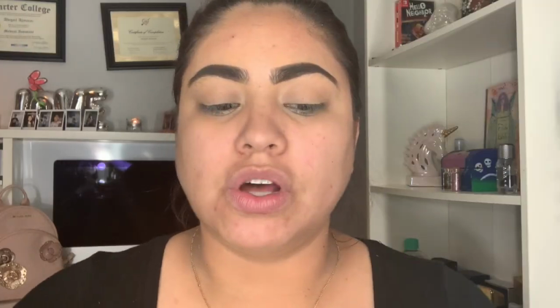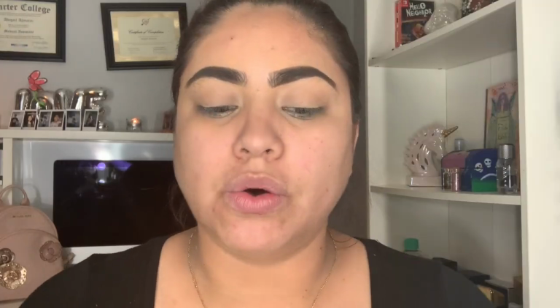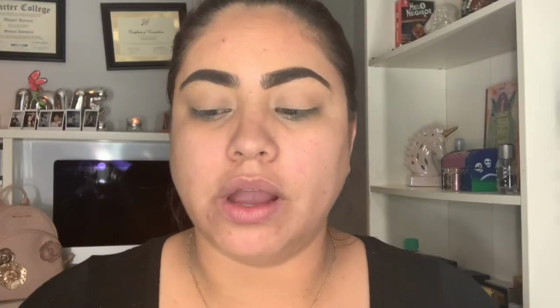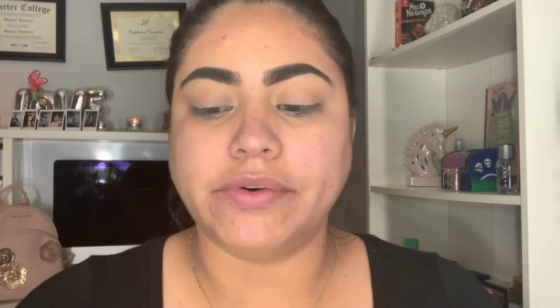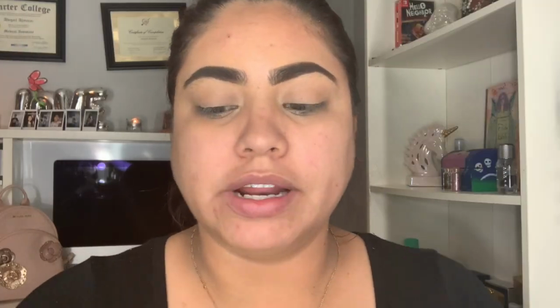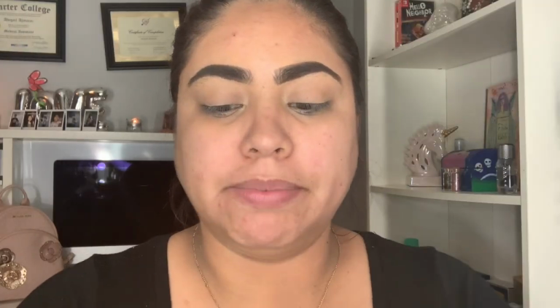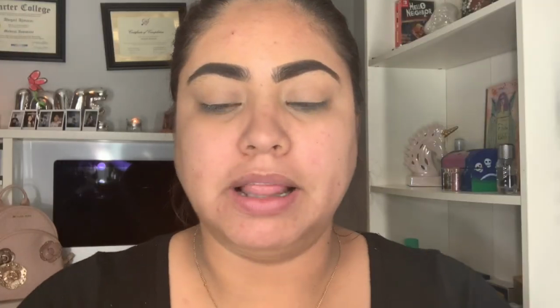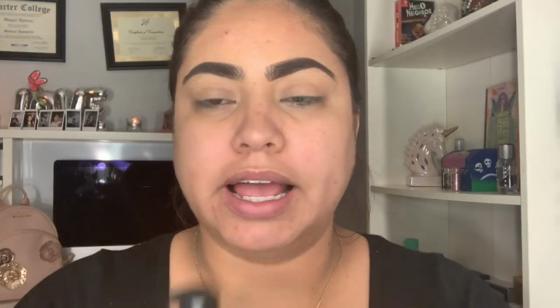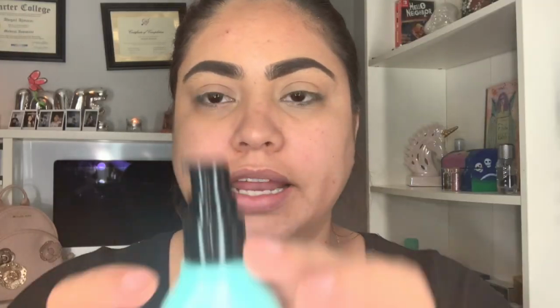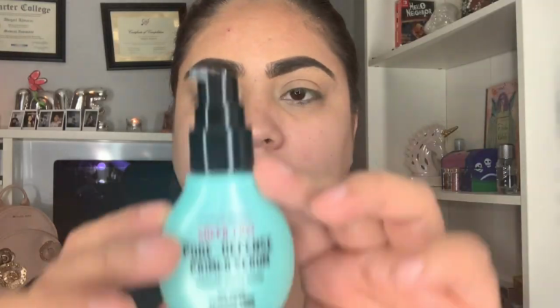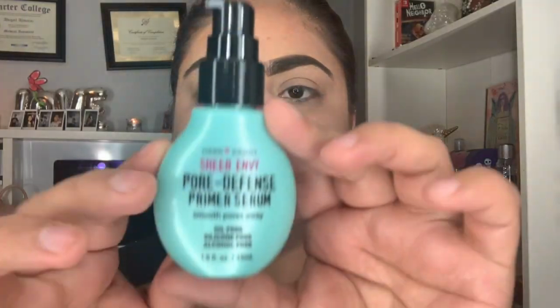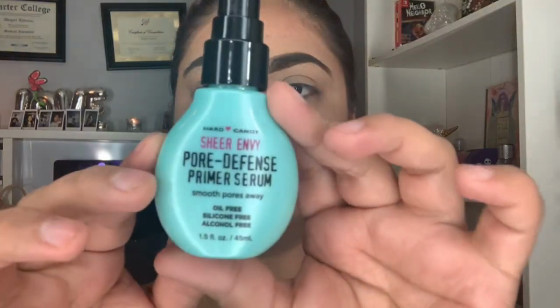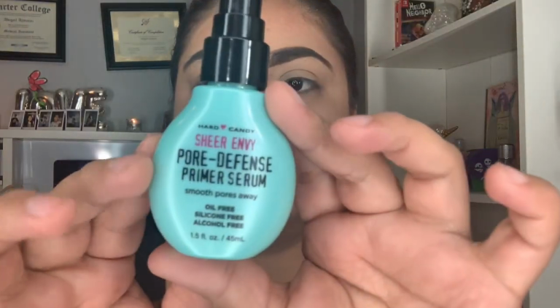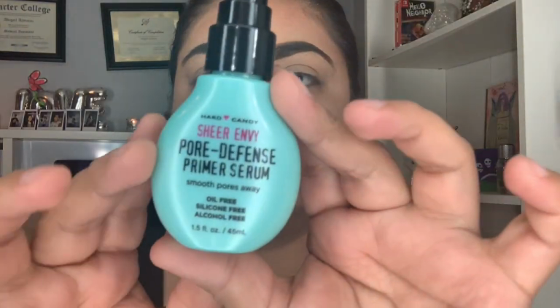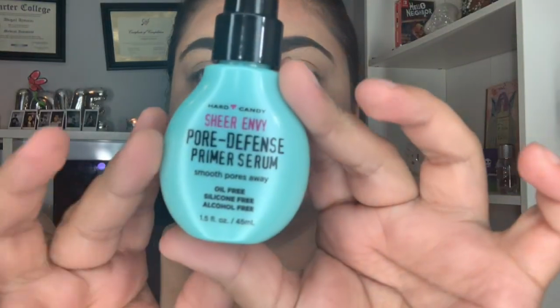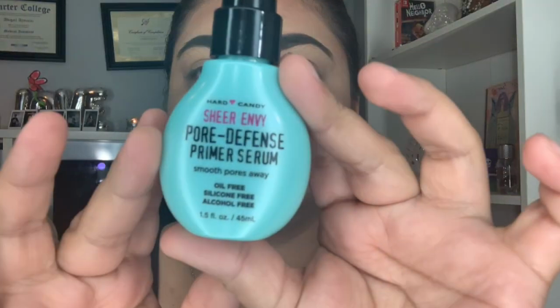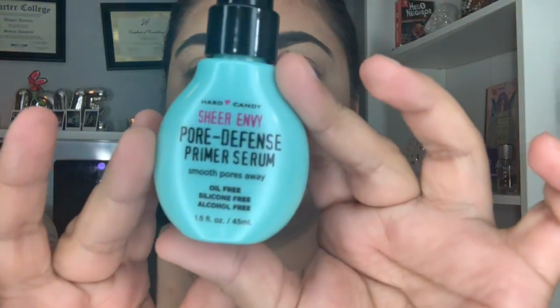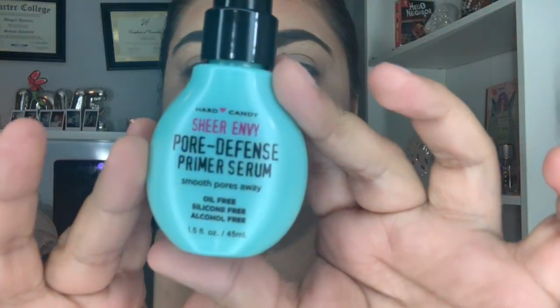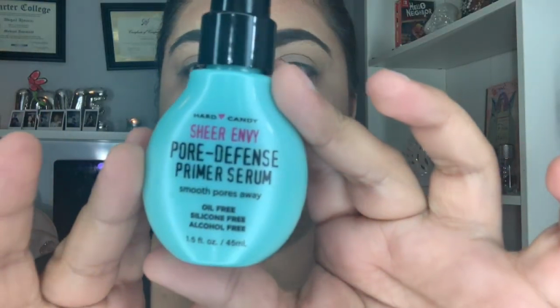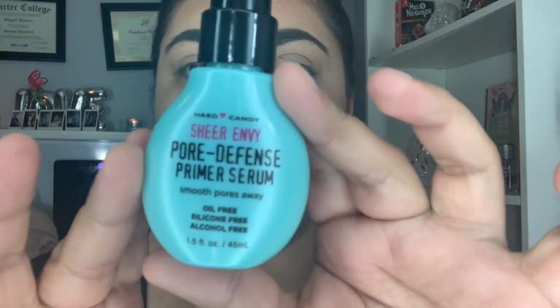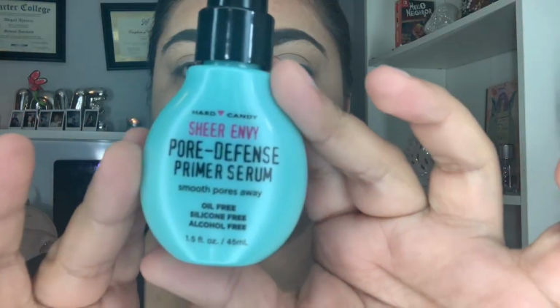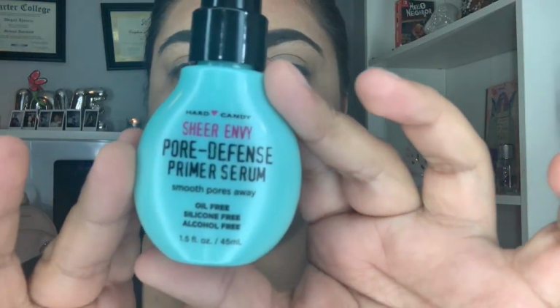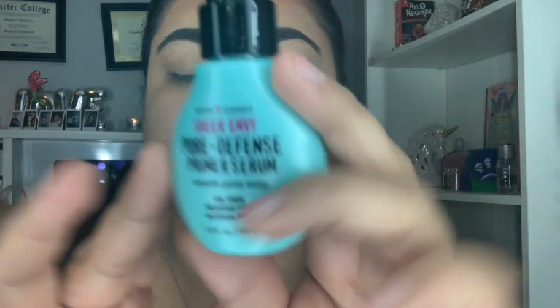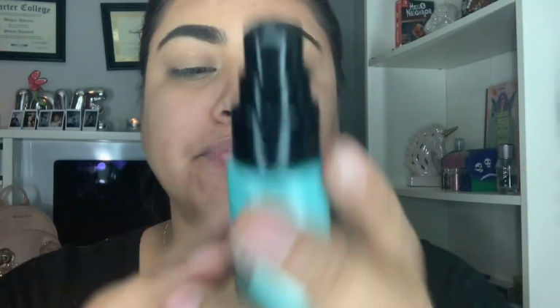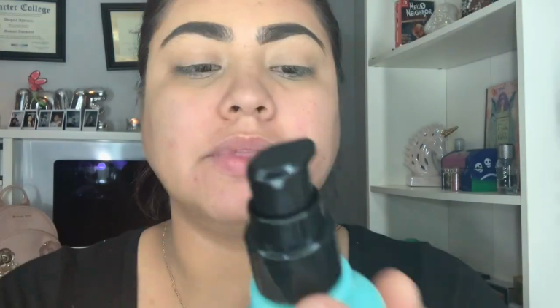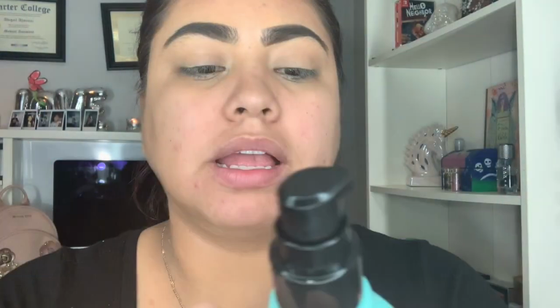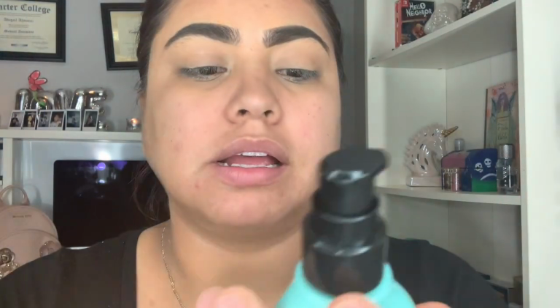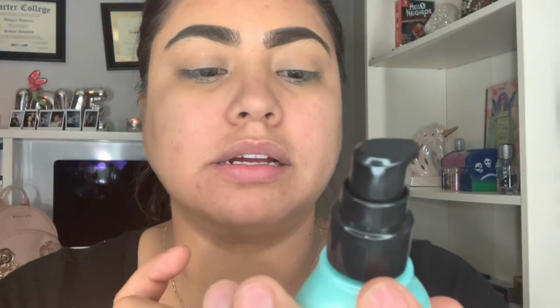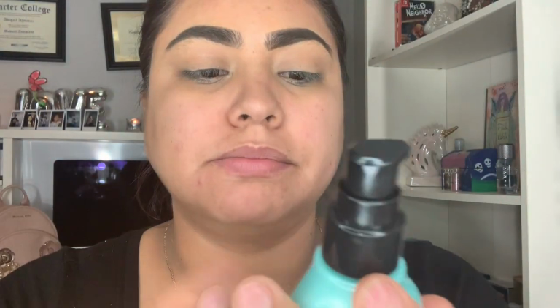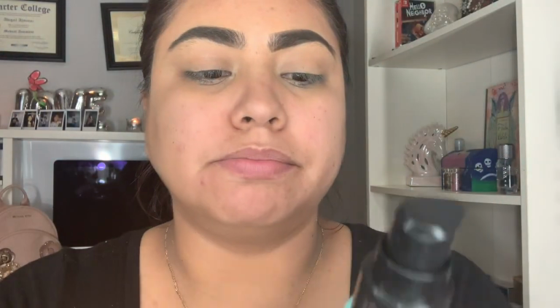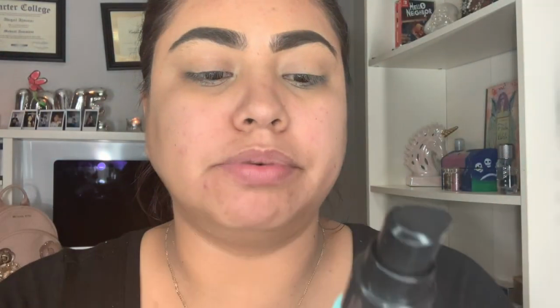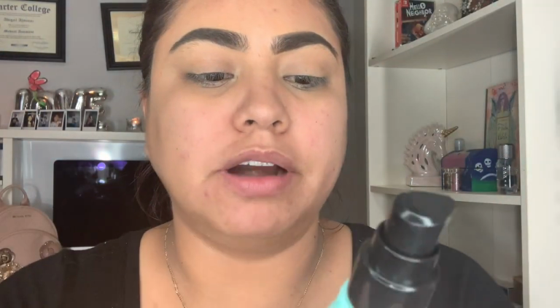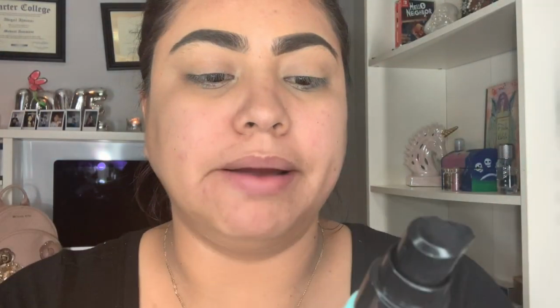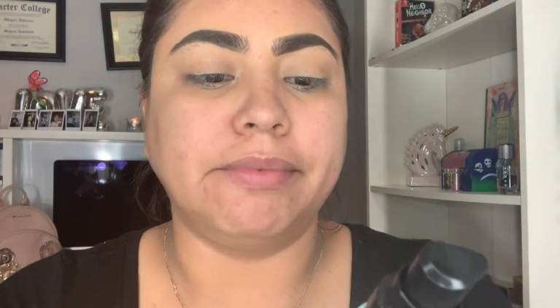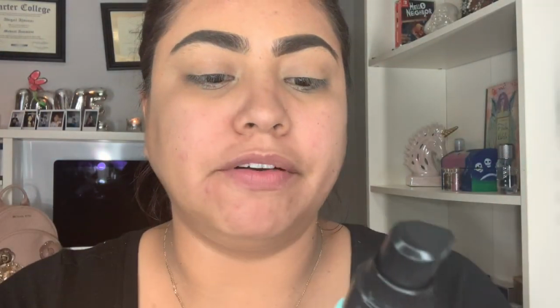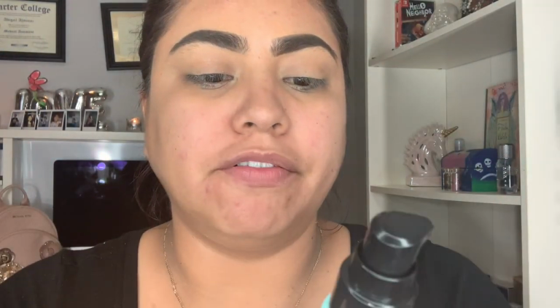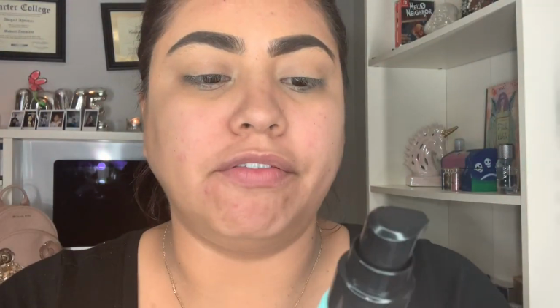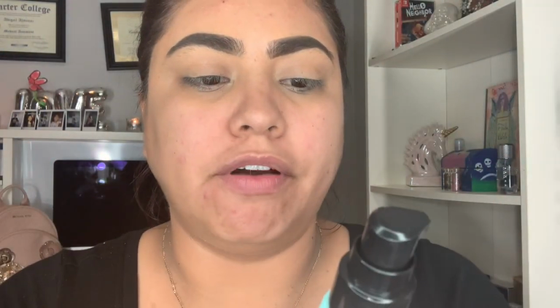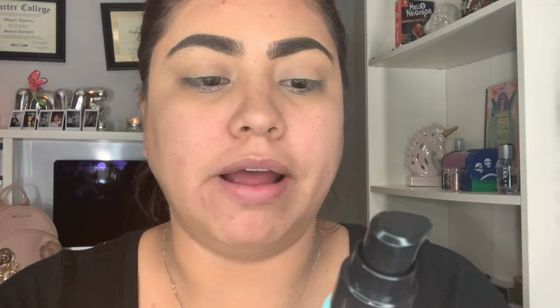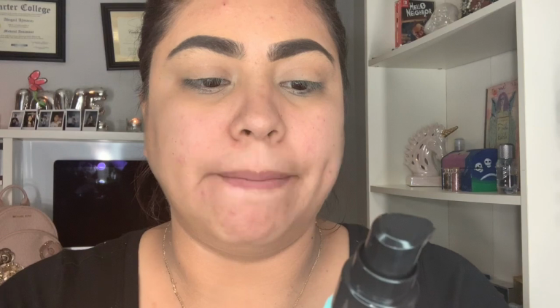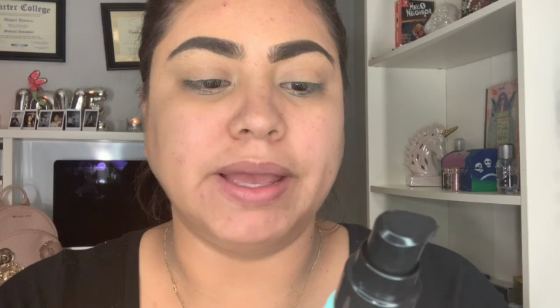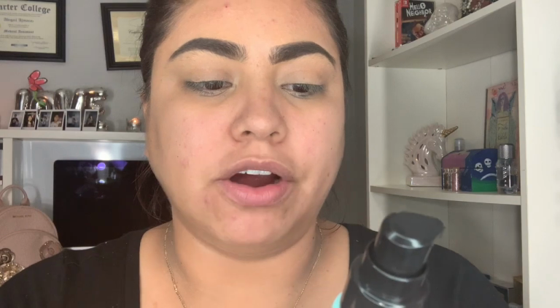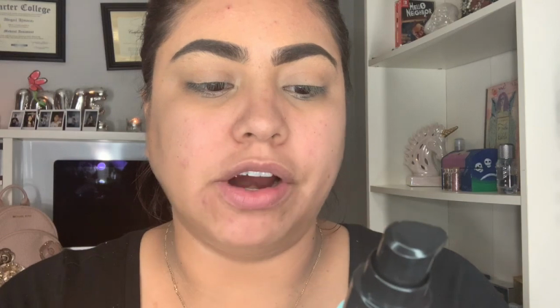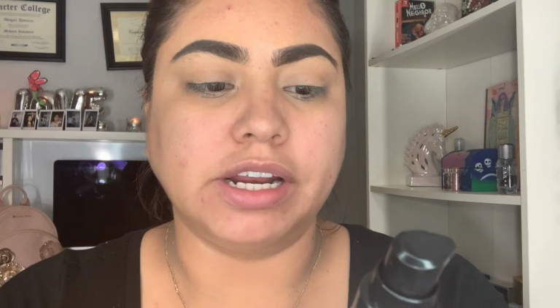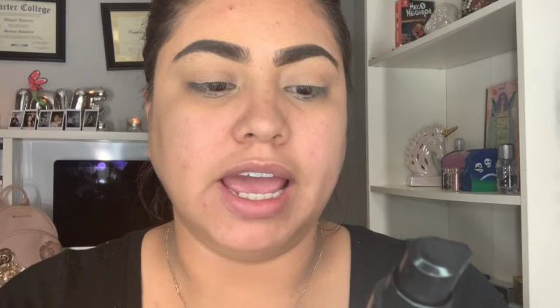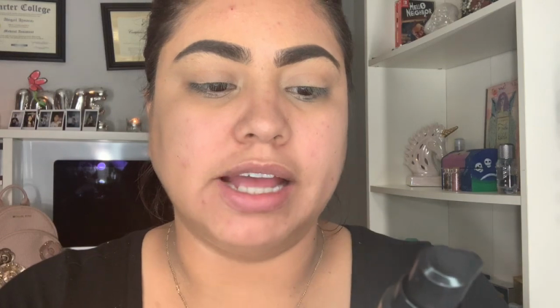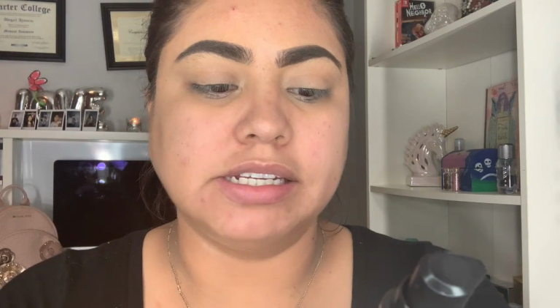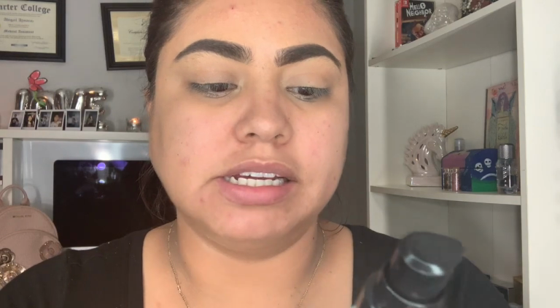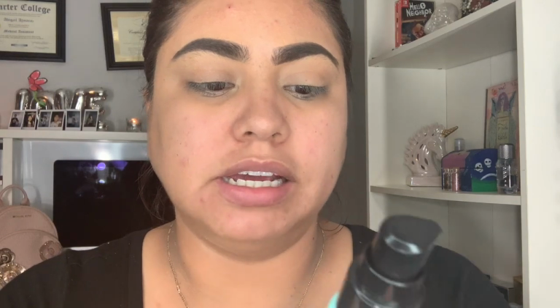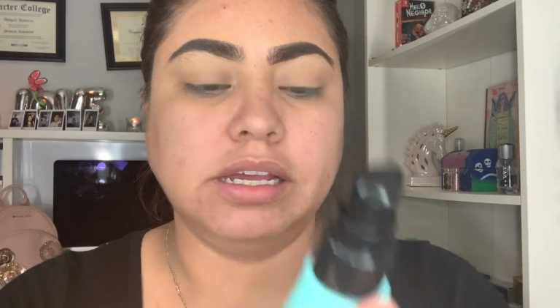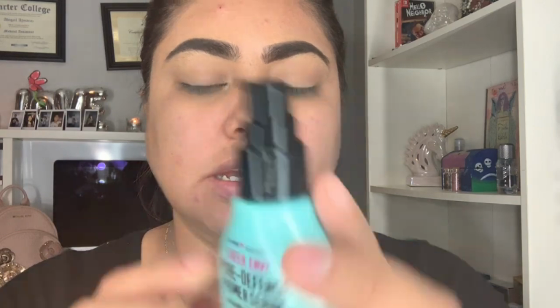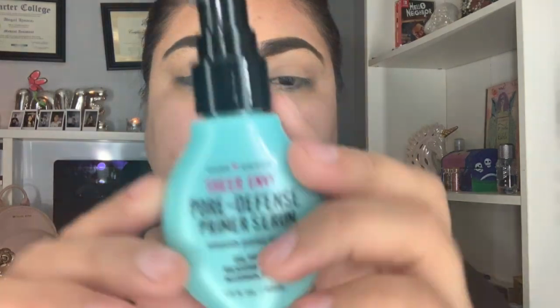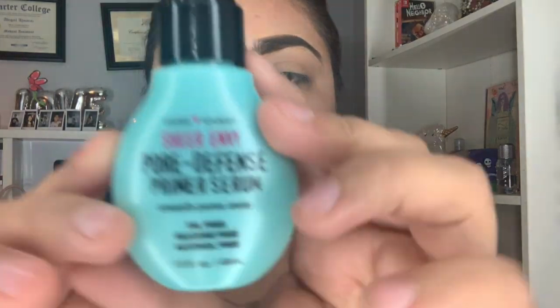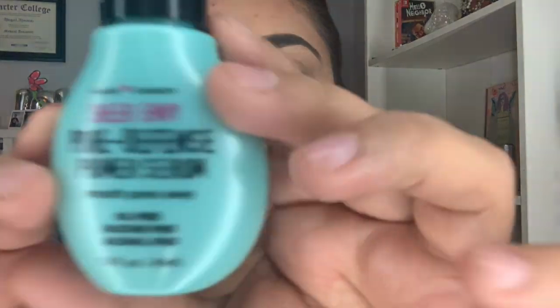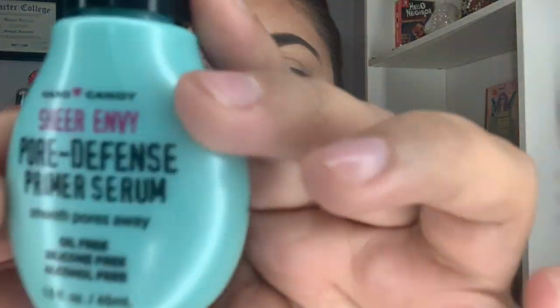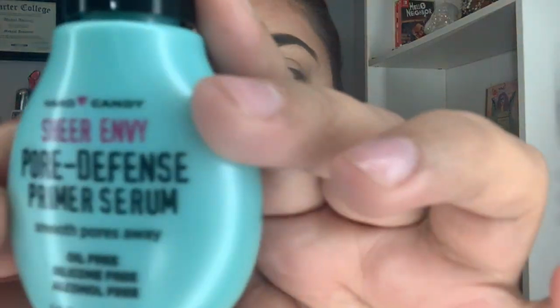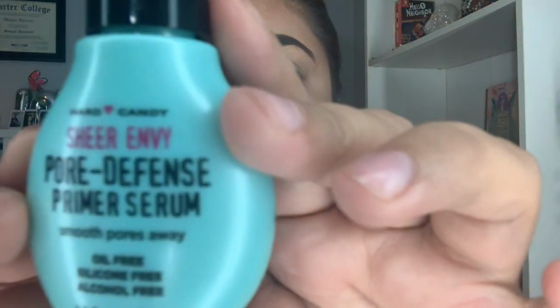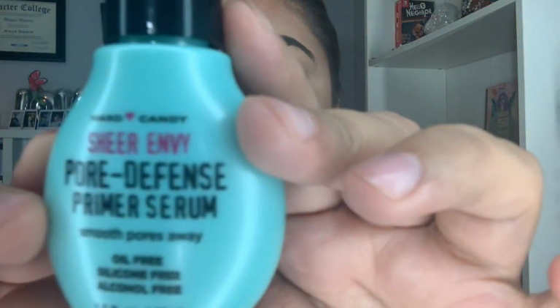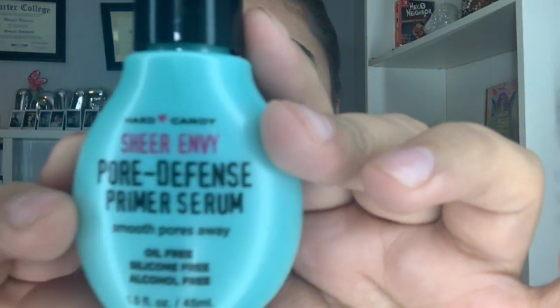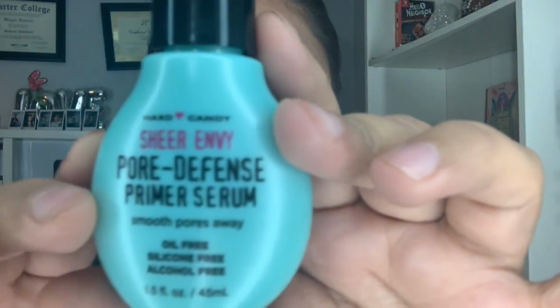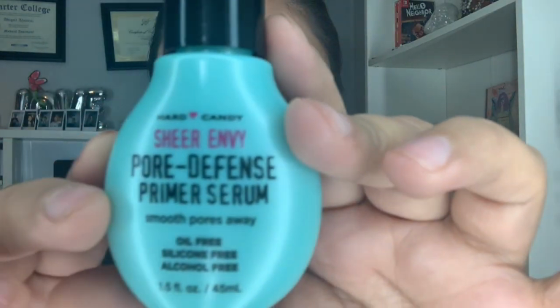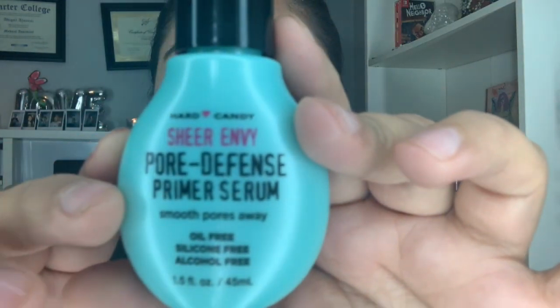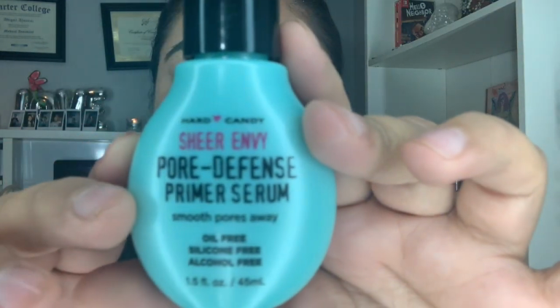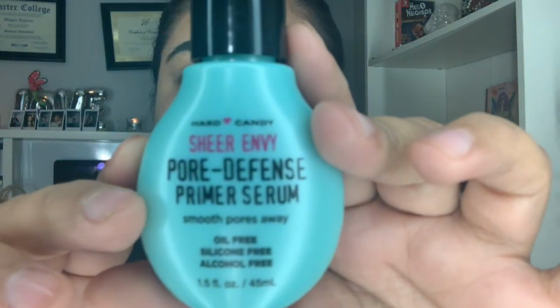Hey guys, so I already applied this primer from Heart Candy, and it's oil free.